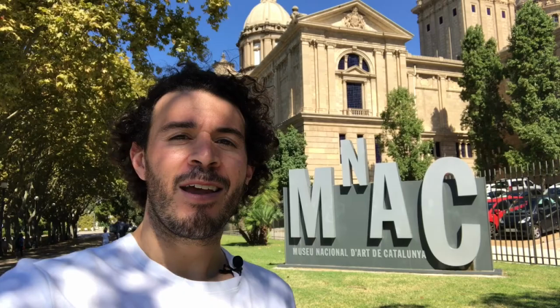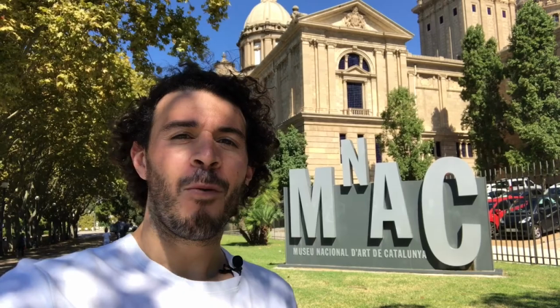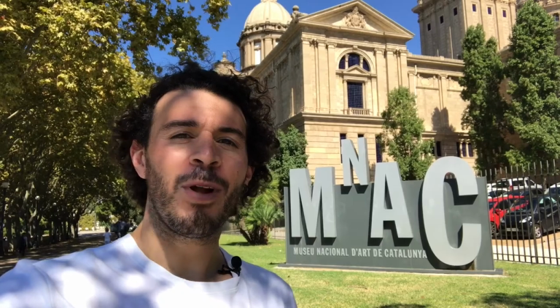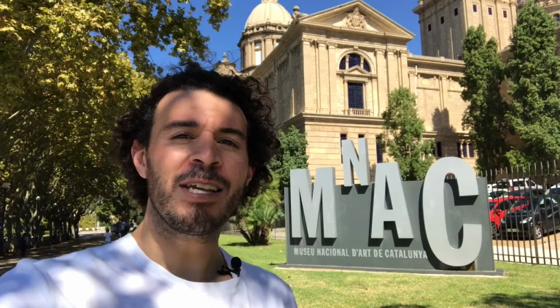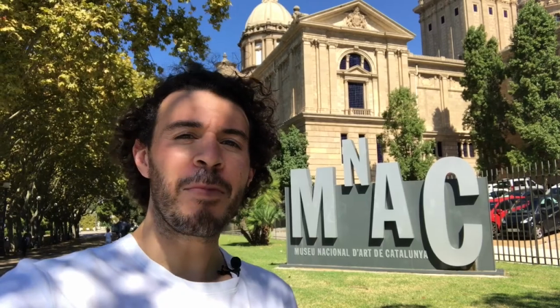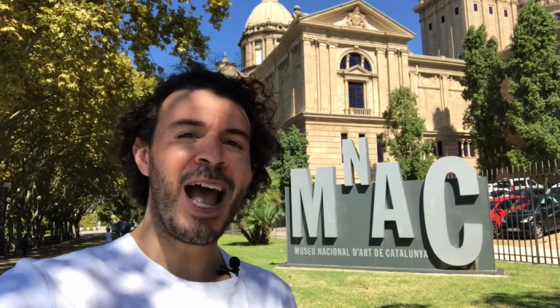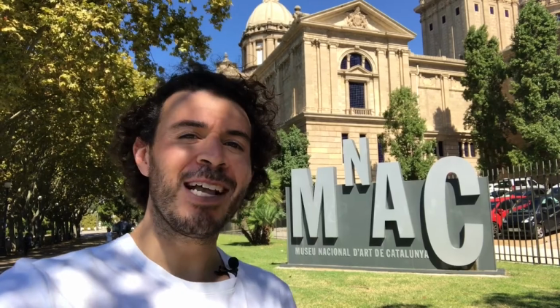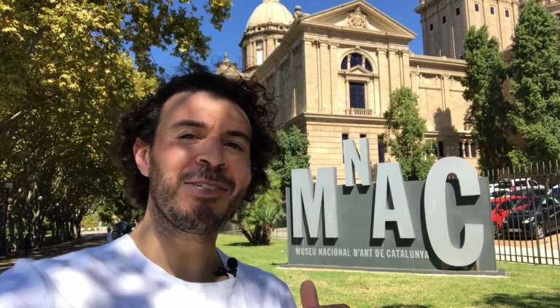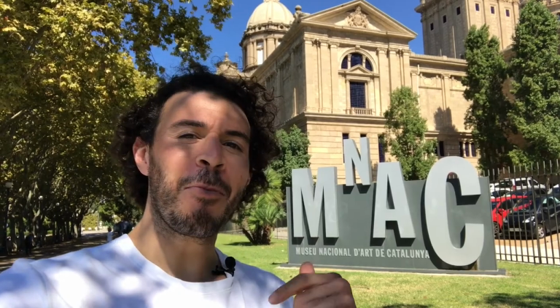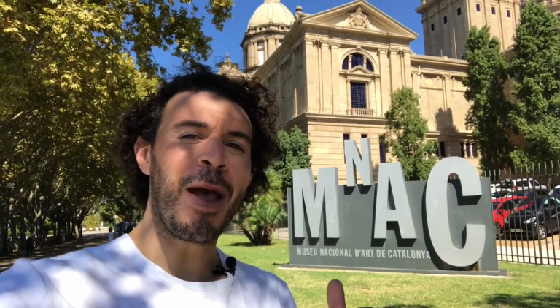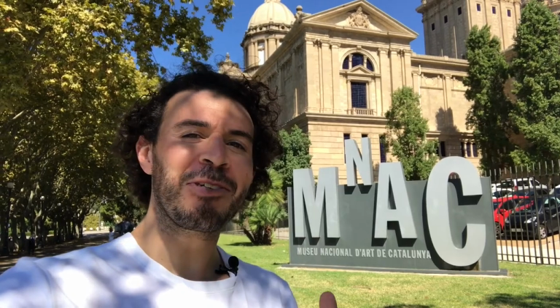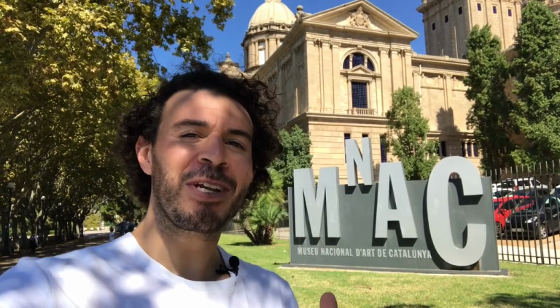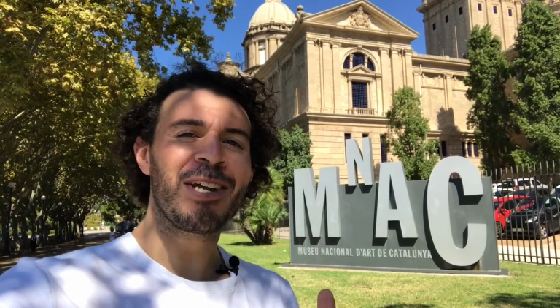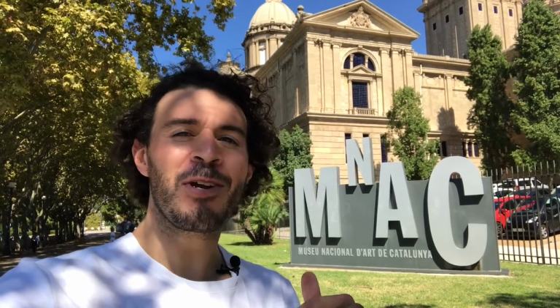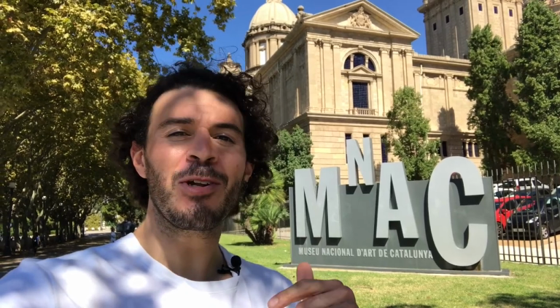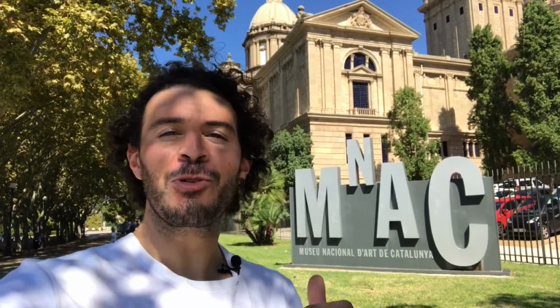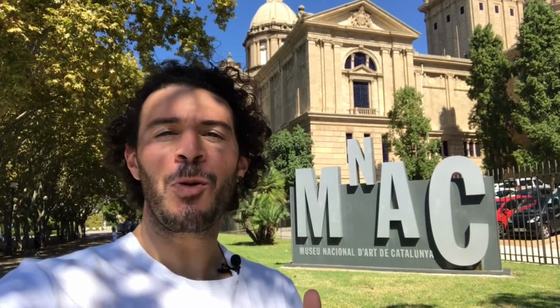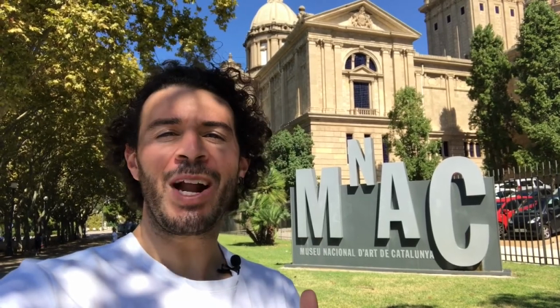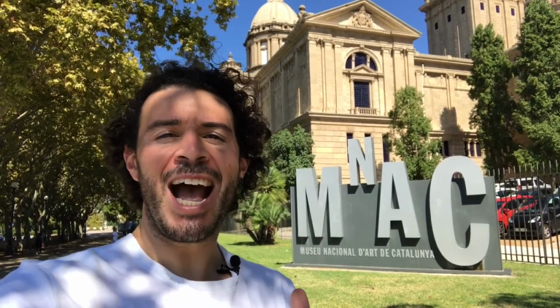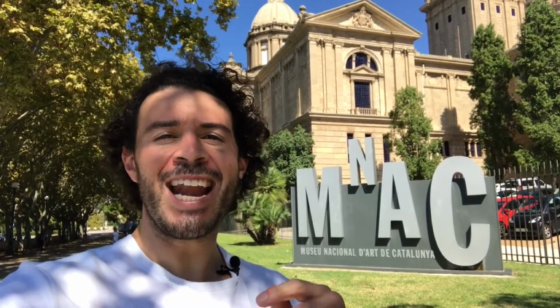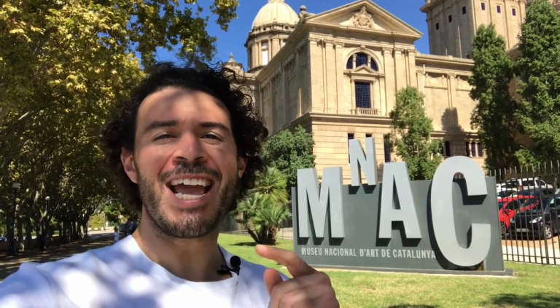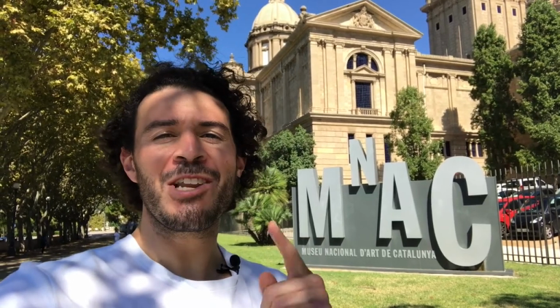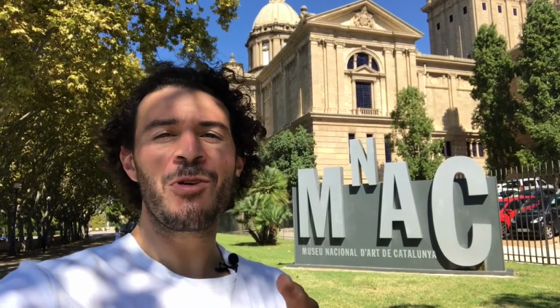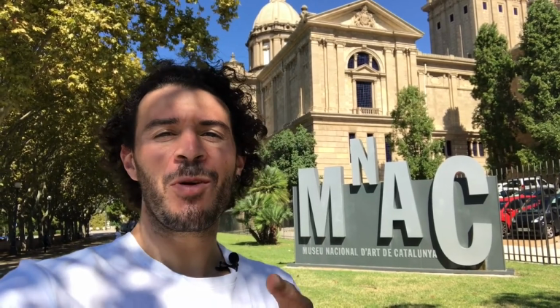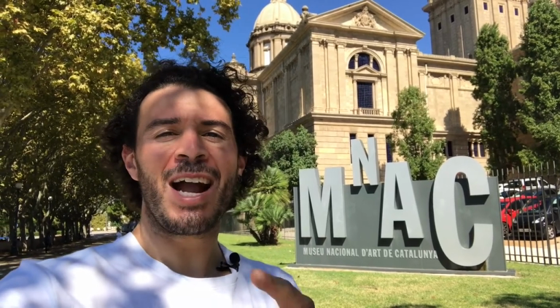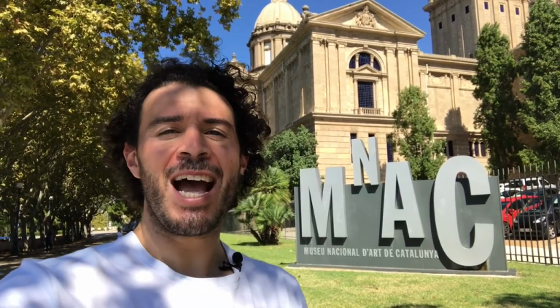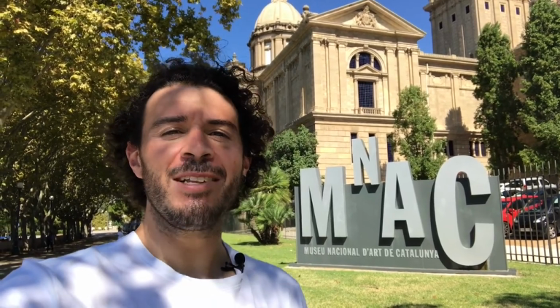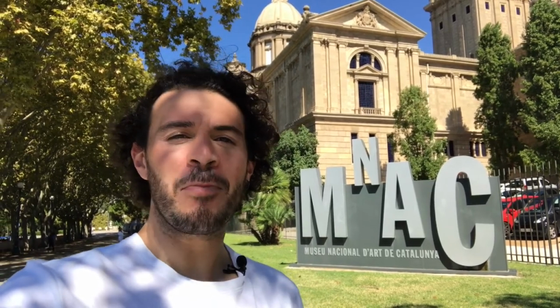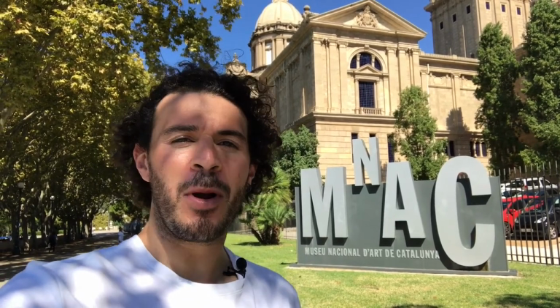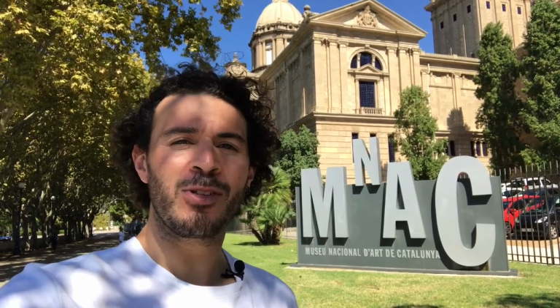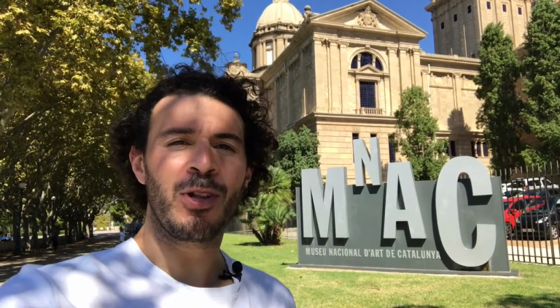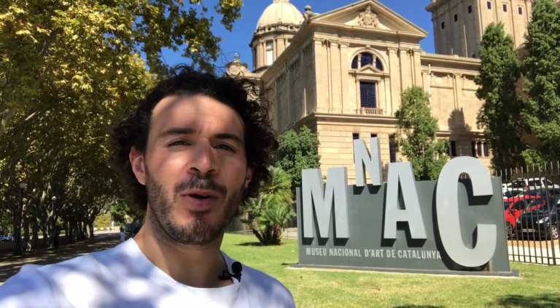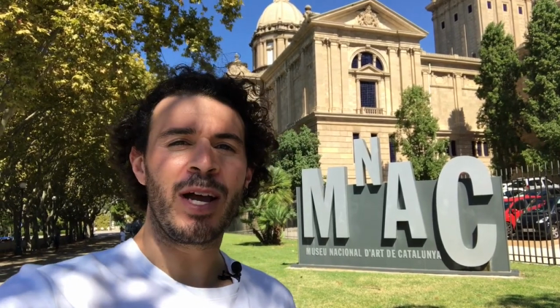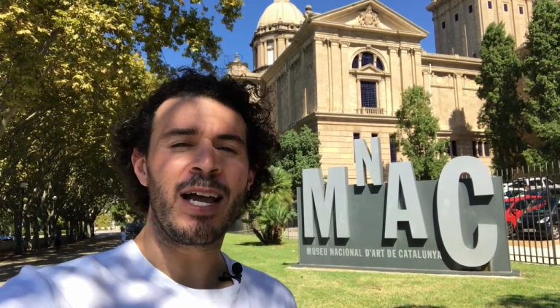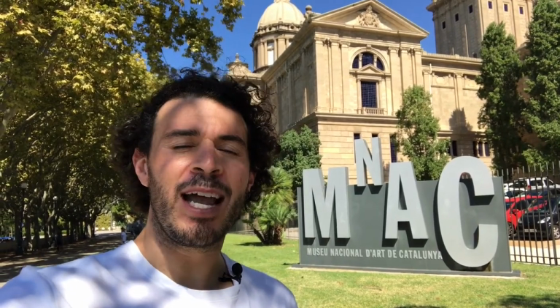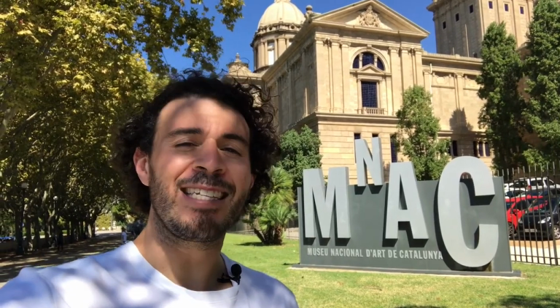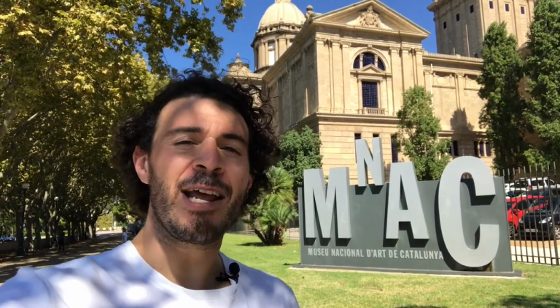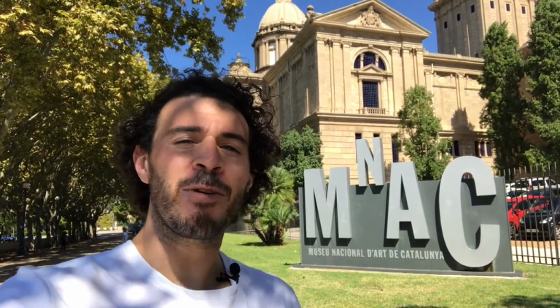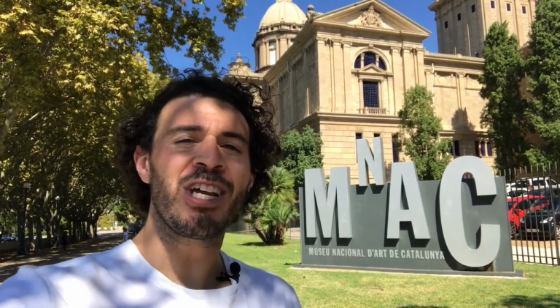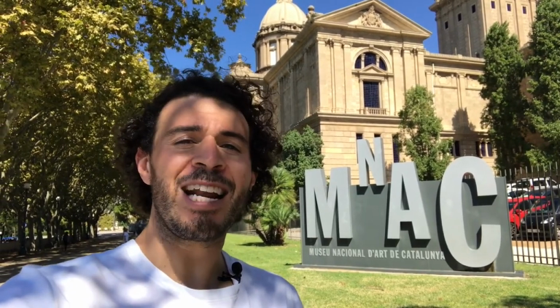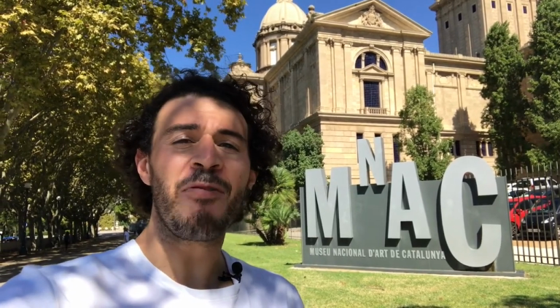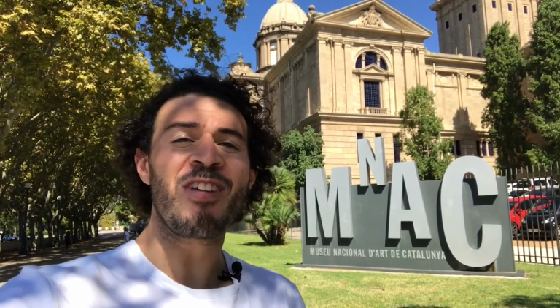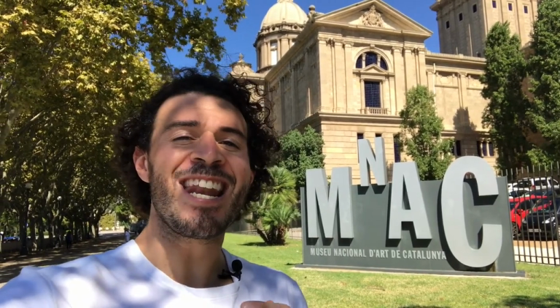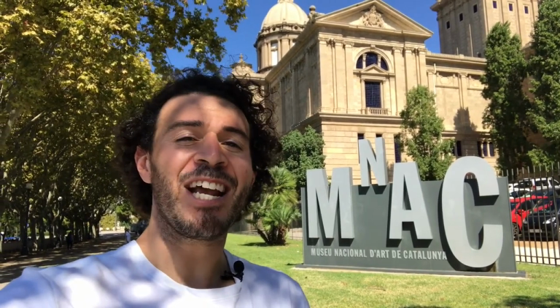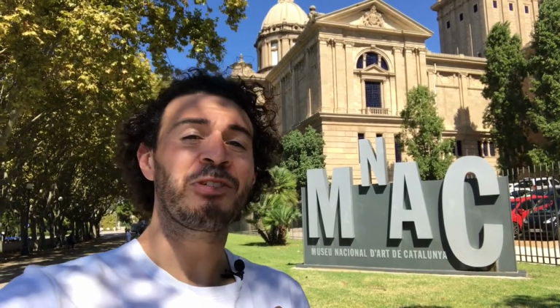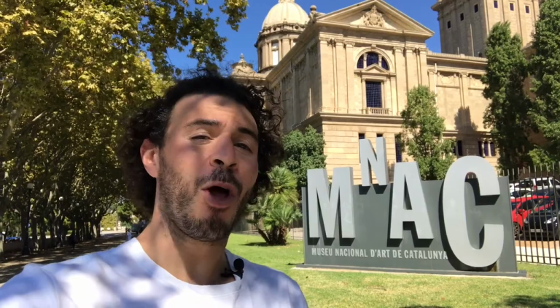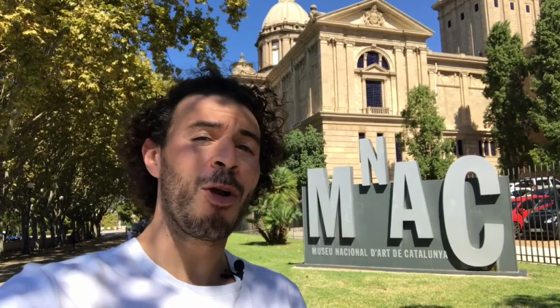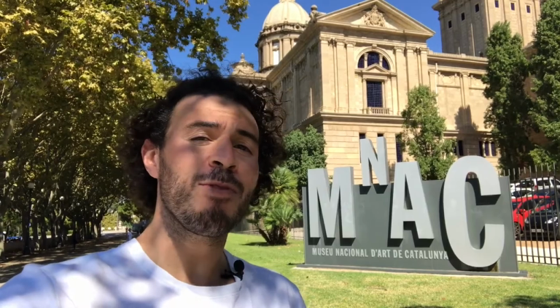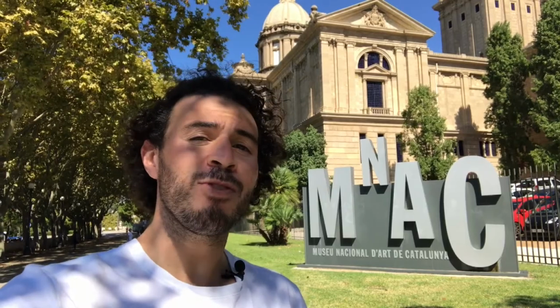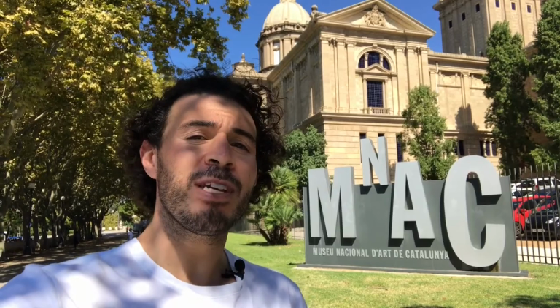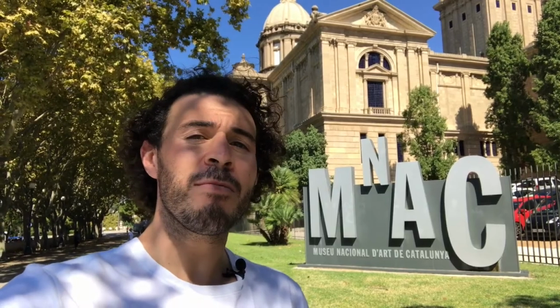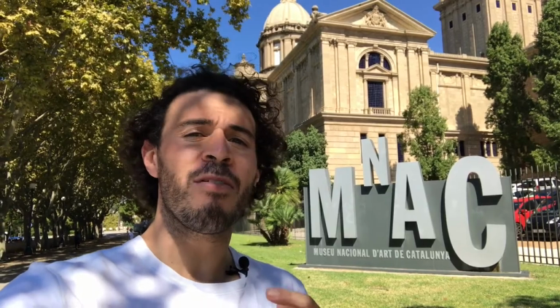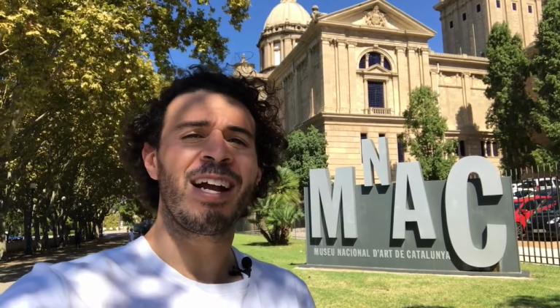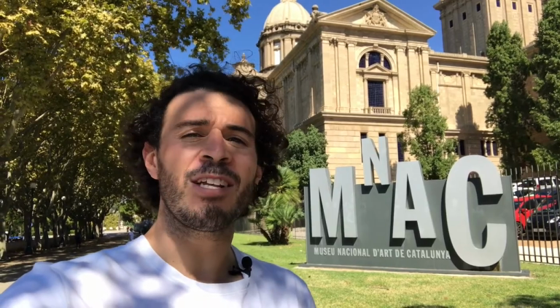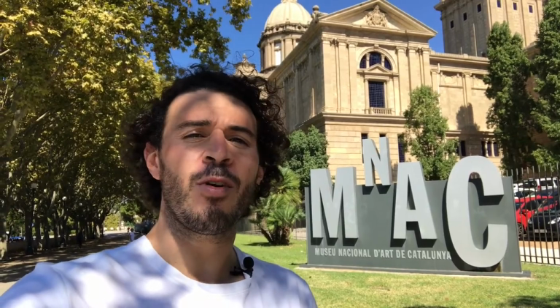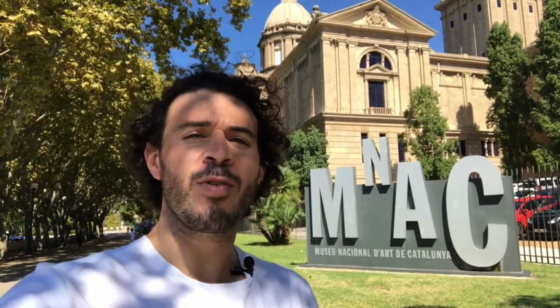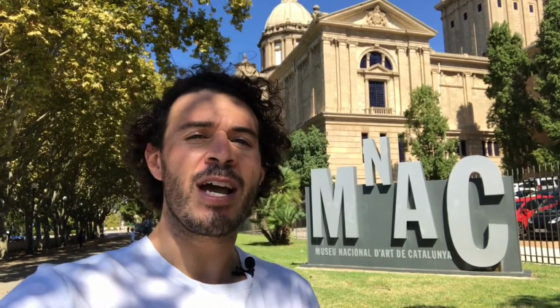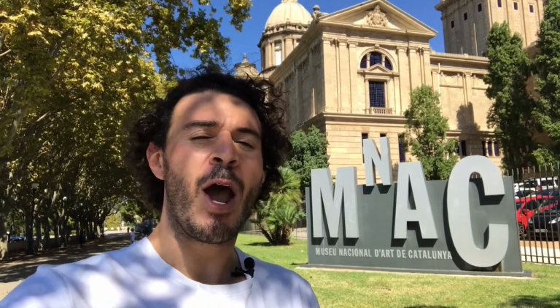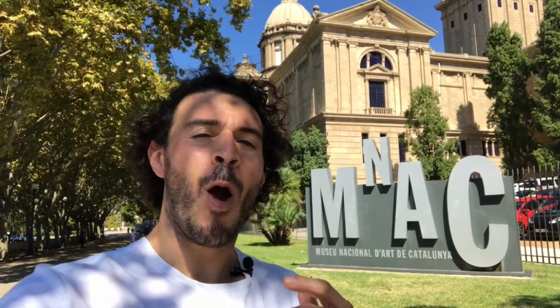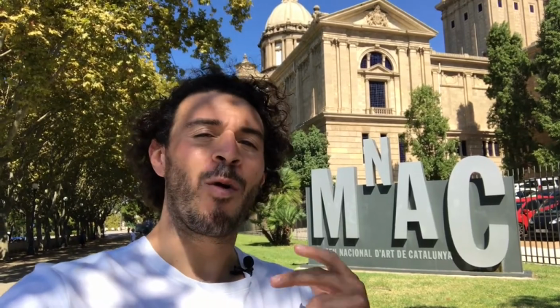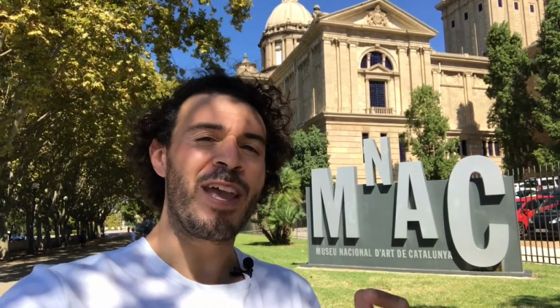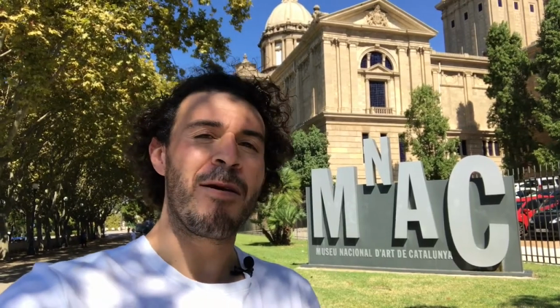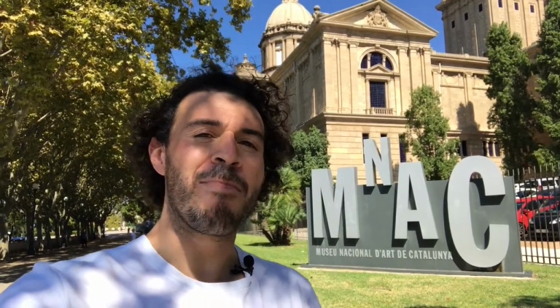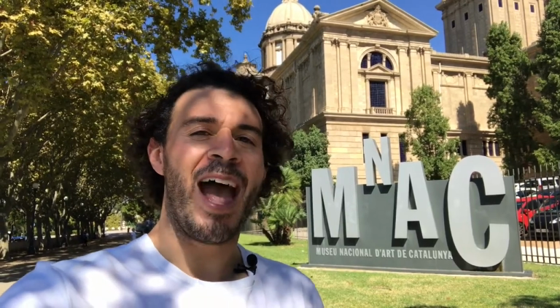What's up guys? Patrick here, tour guide and your guide to Barcelona. And today we're checking out the National Art Museum of Catalonia, or the MNAC.